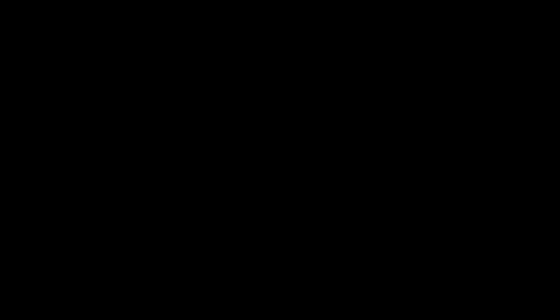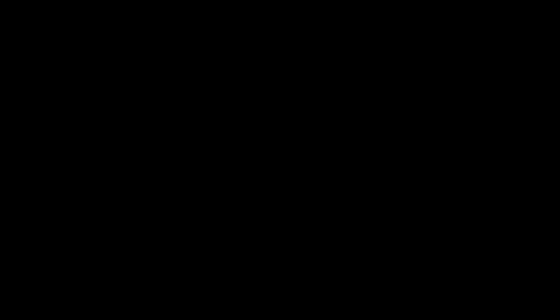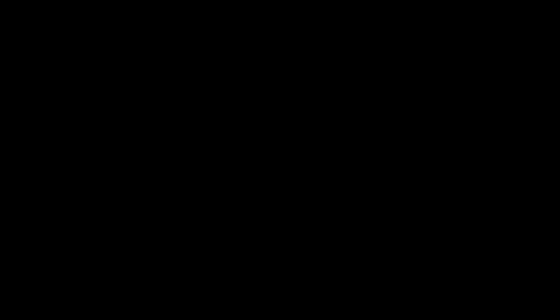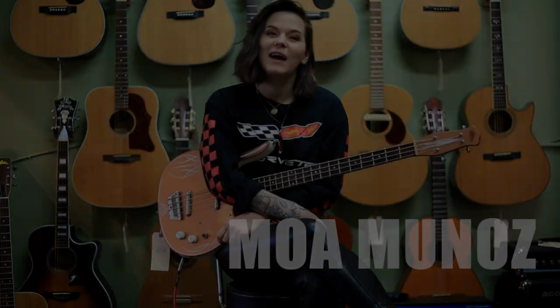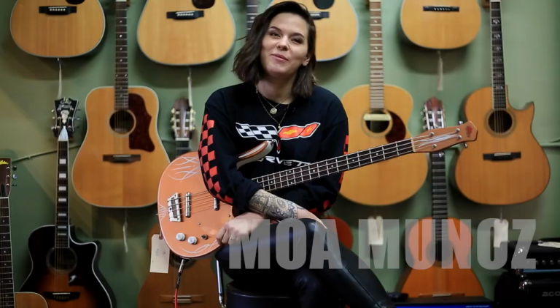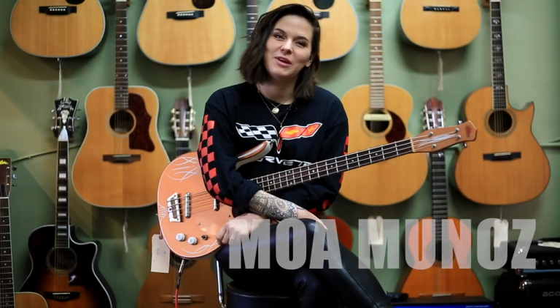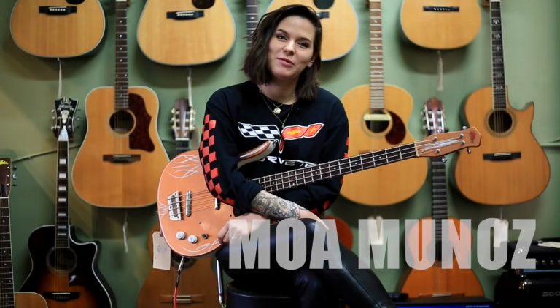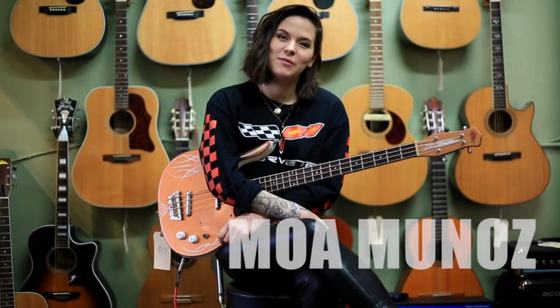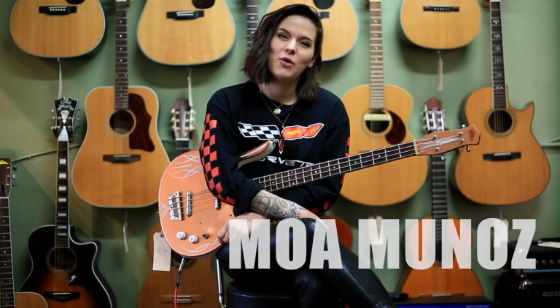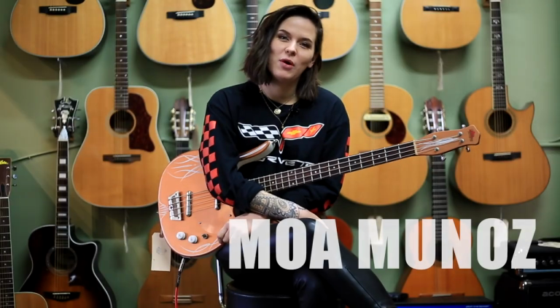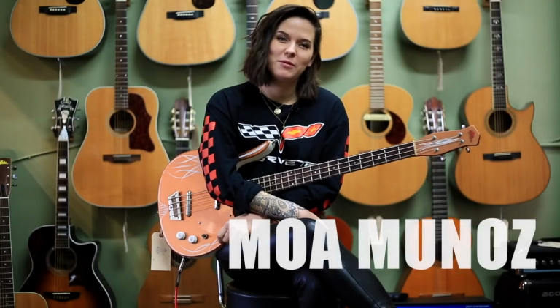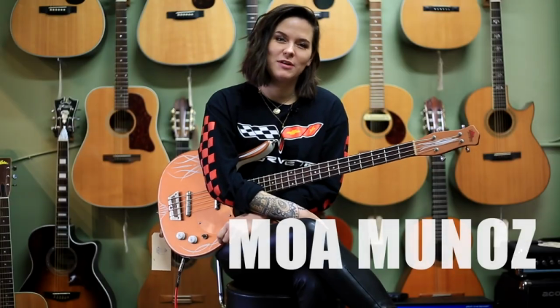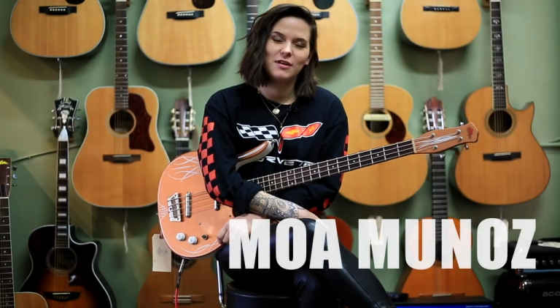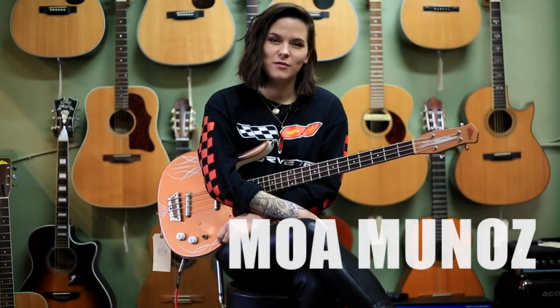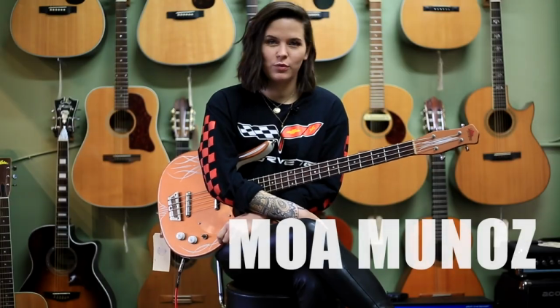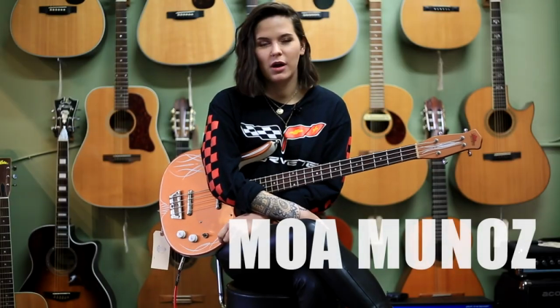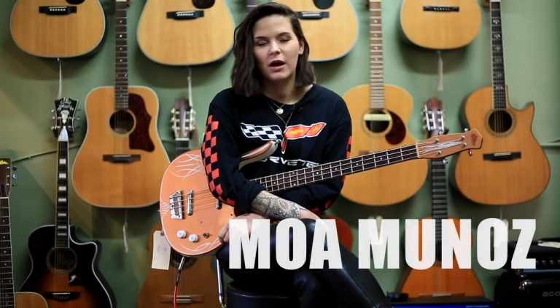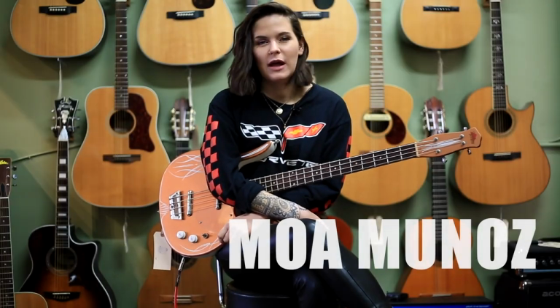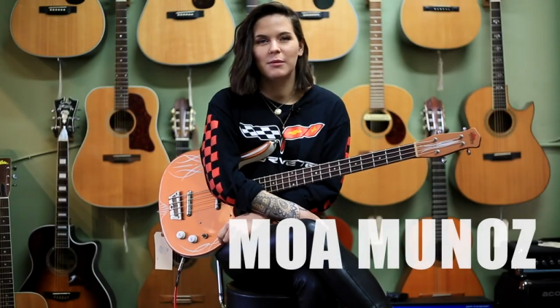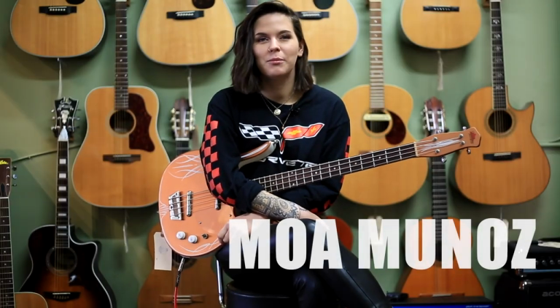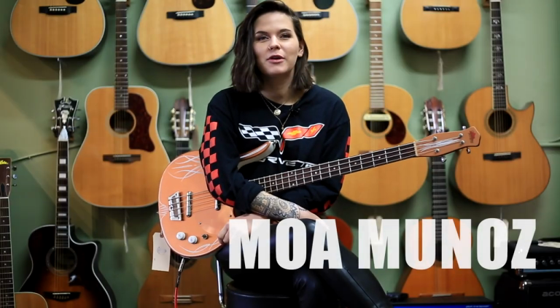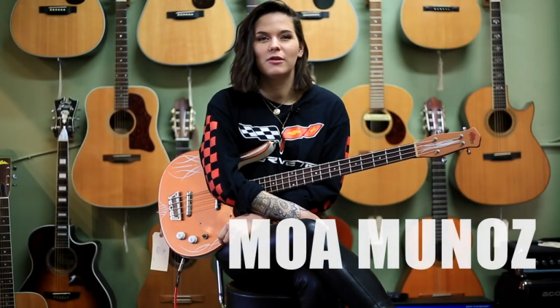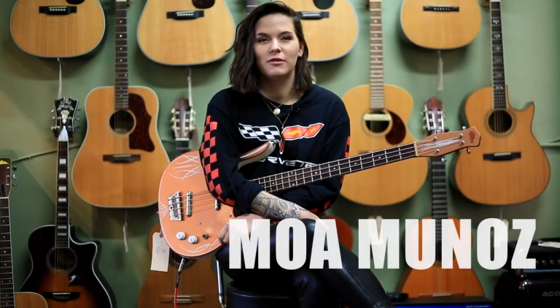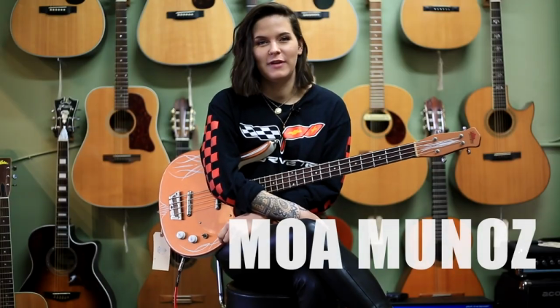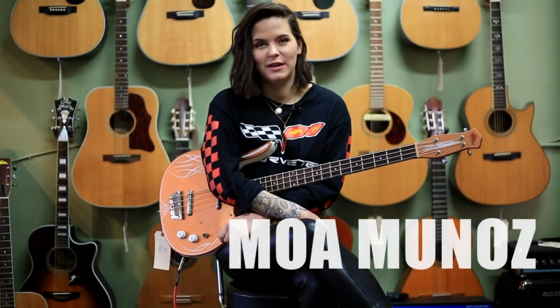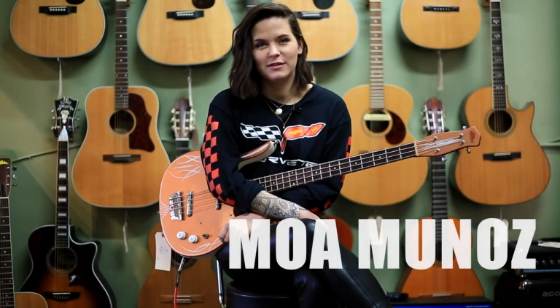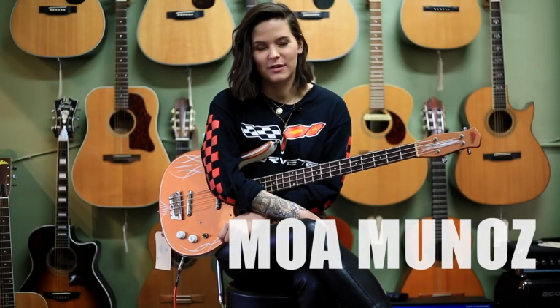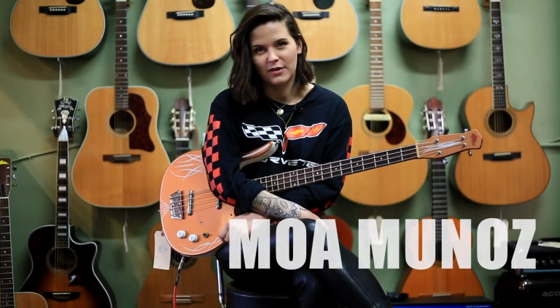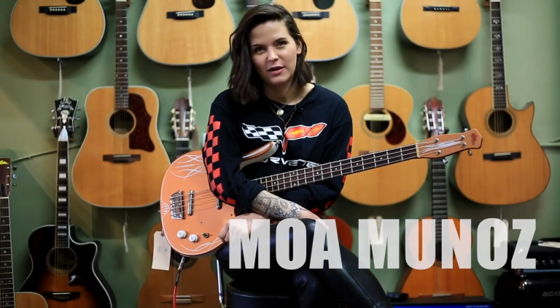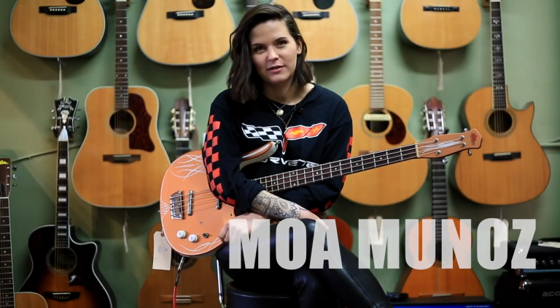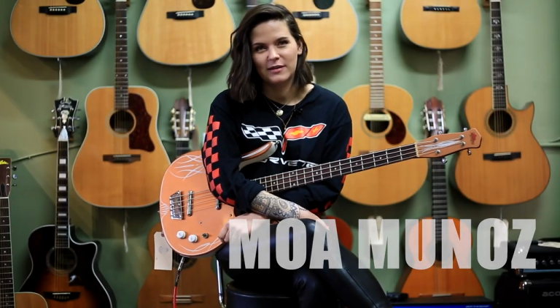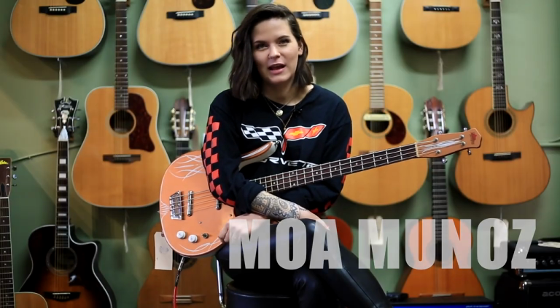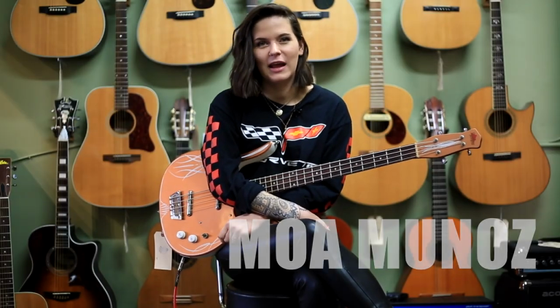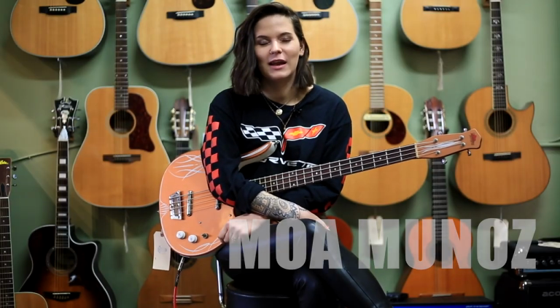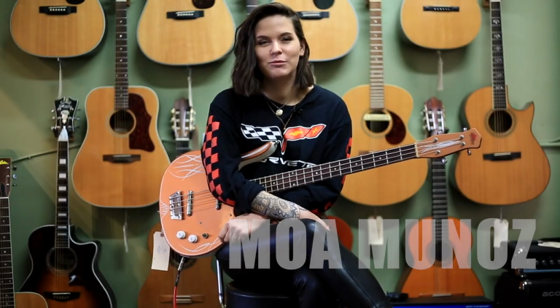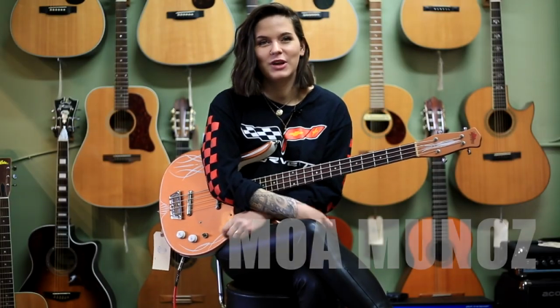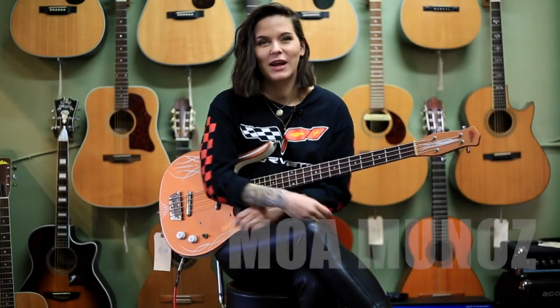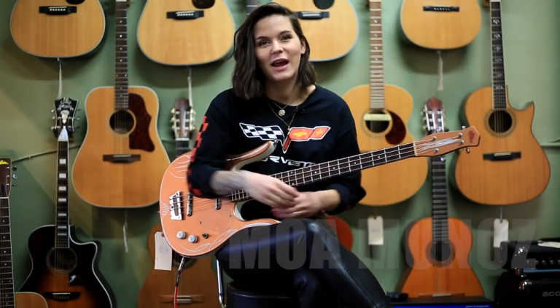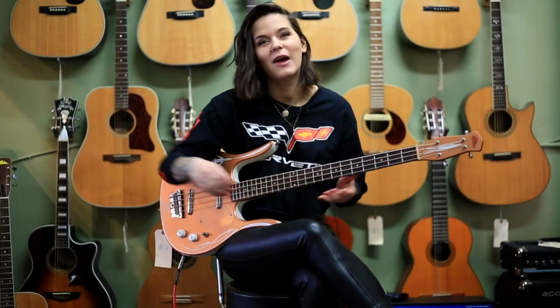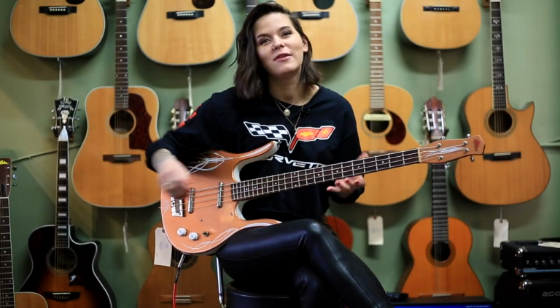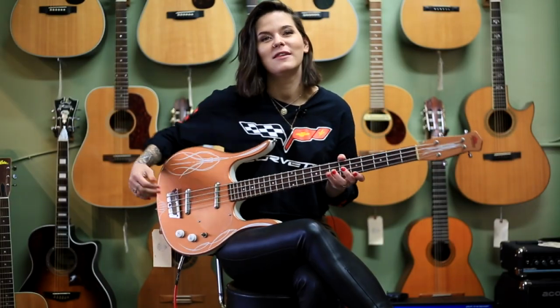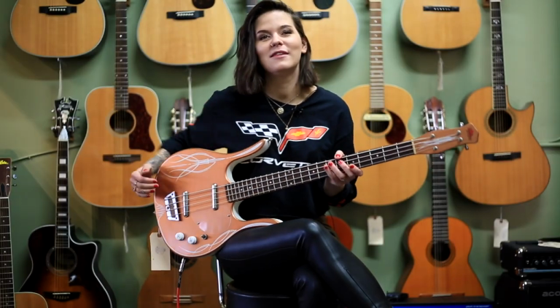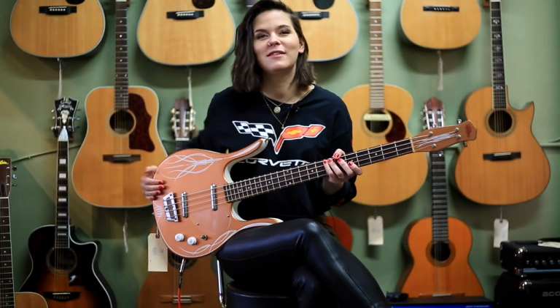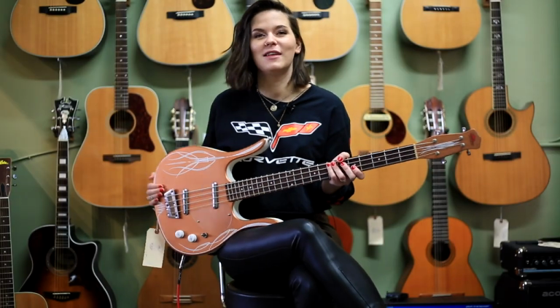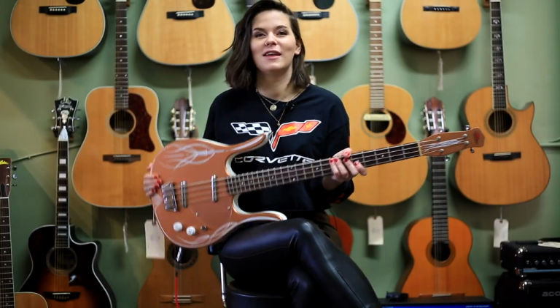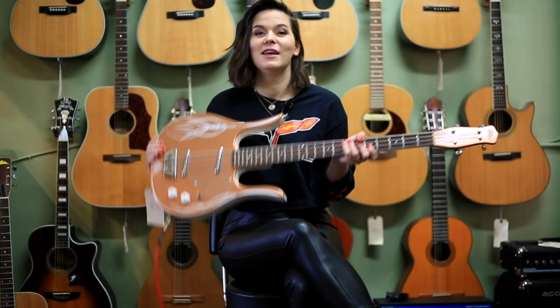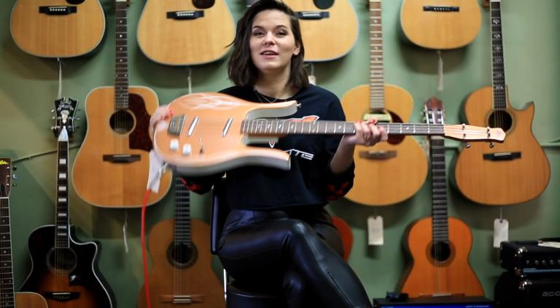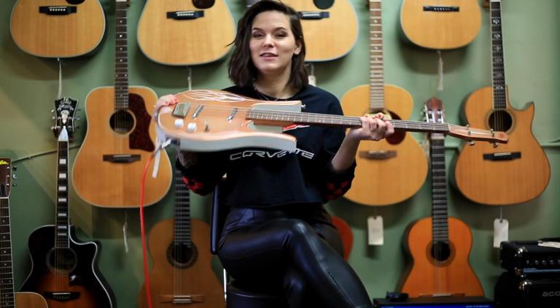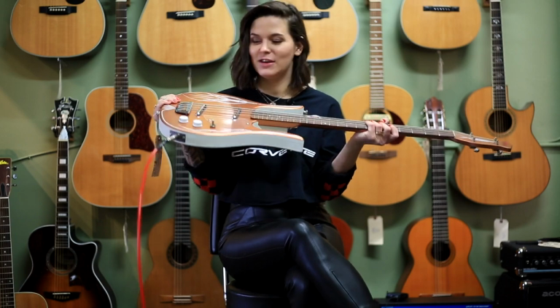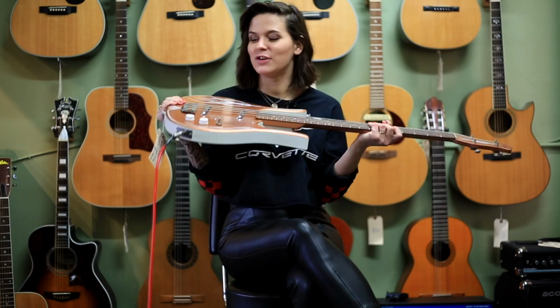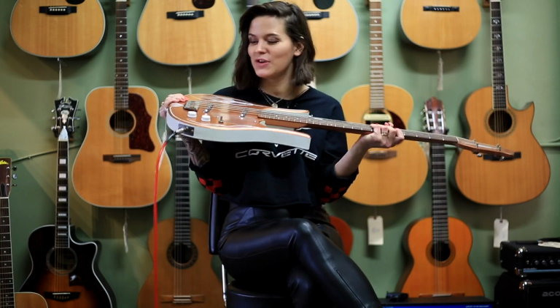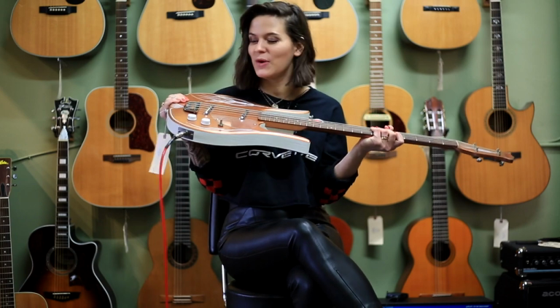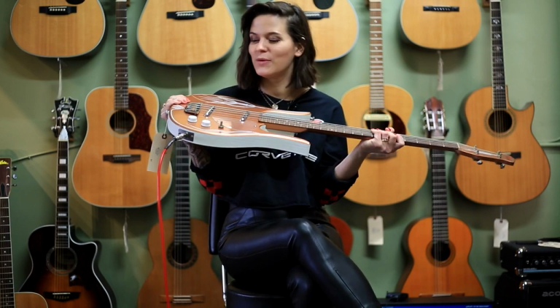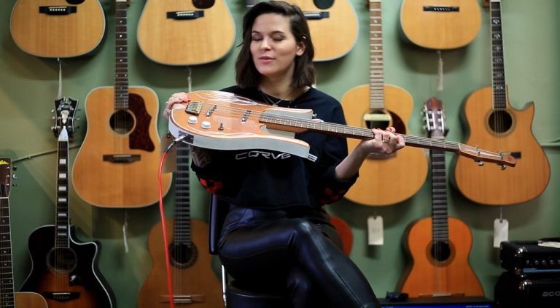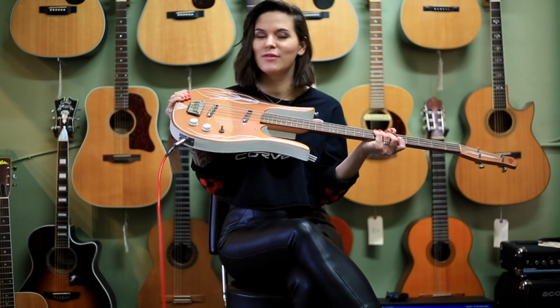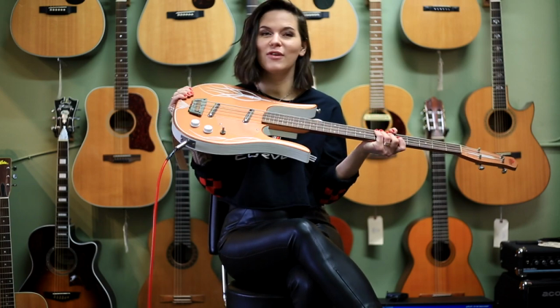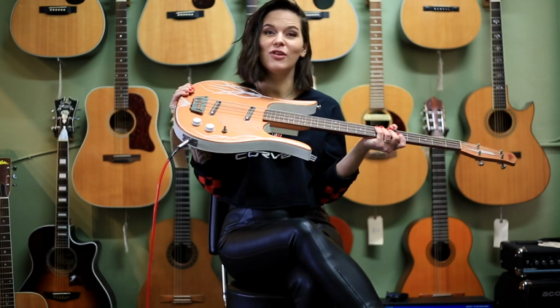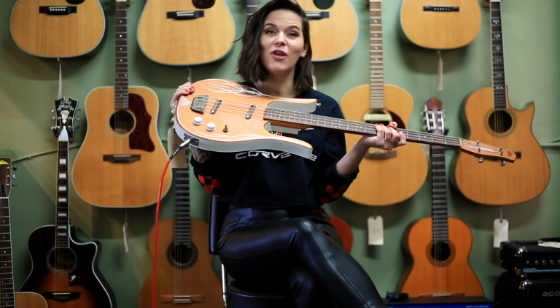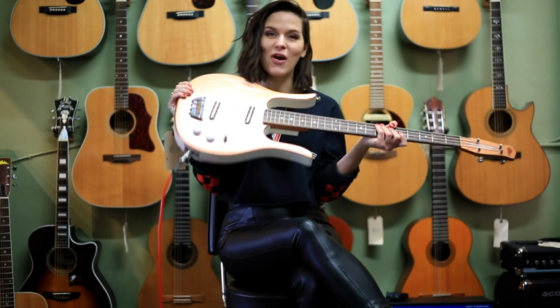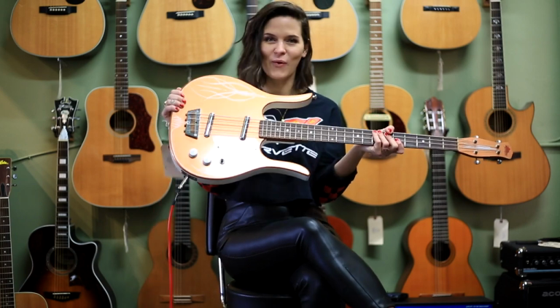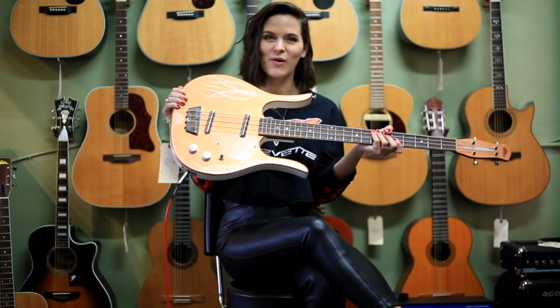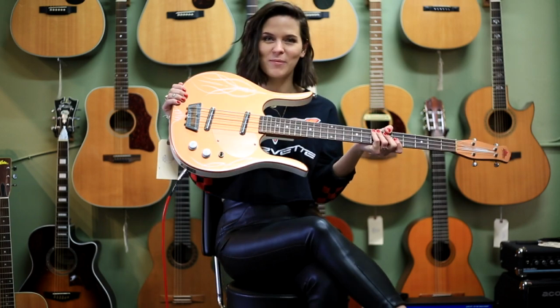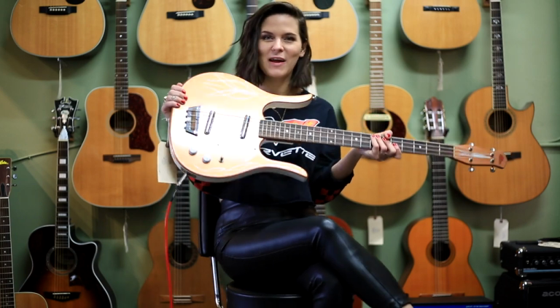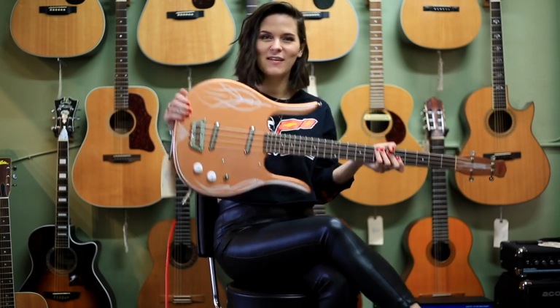Hi, my name is Moa Munoz. We're here at Imperial Vinnett Guitars today, and I'm checking out this Jerry Jones Longhorn bass.